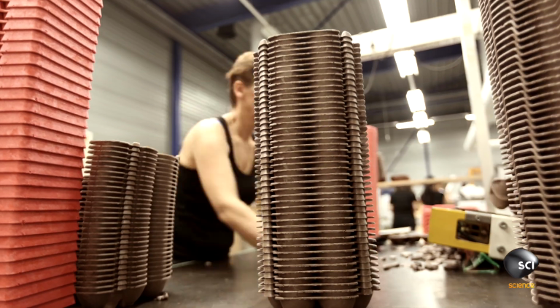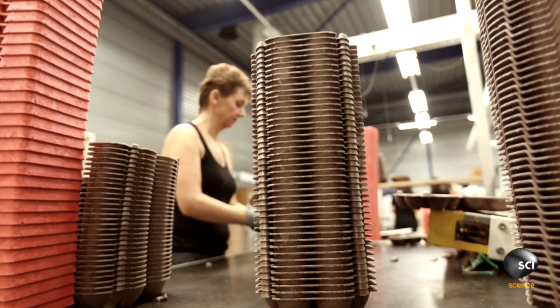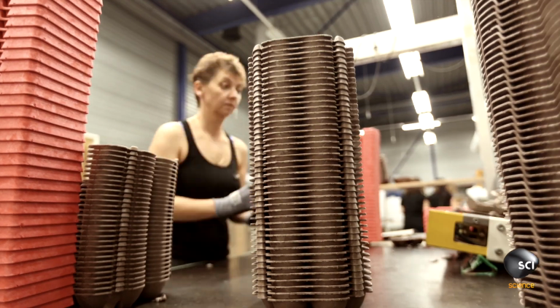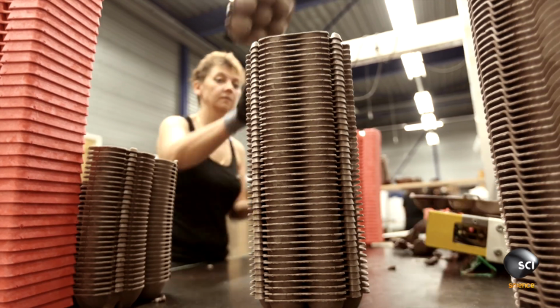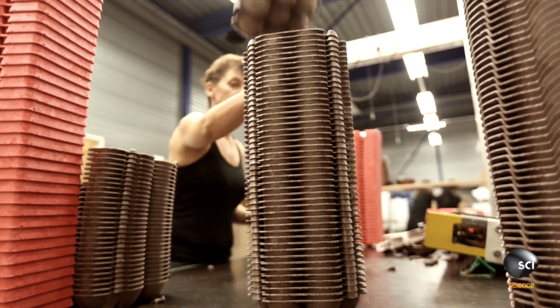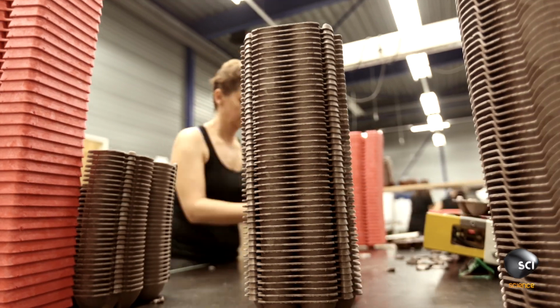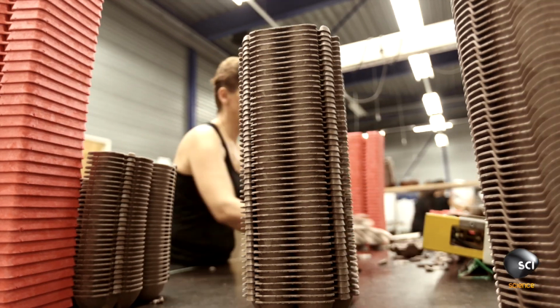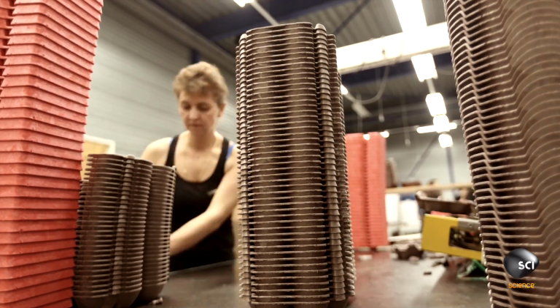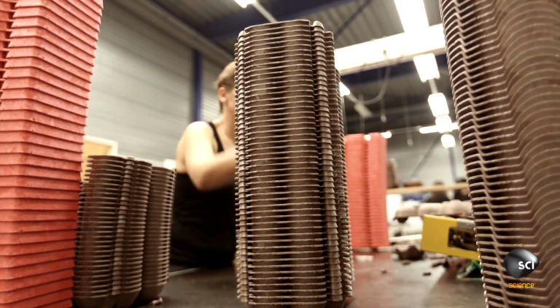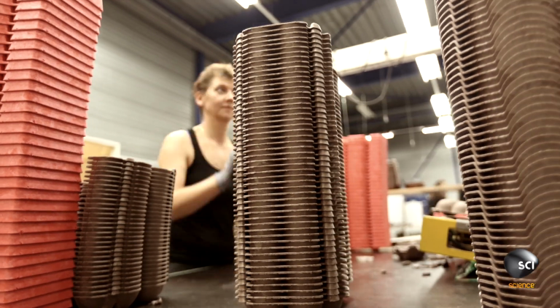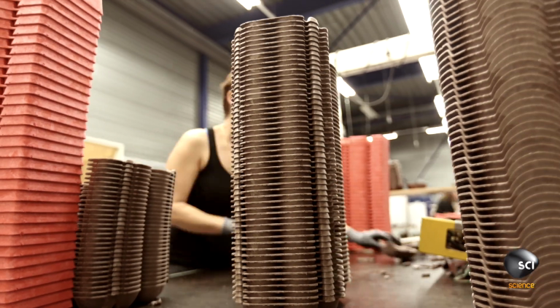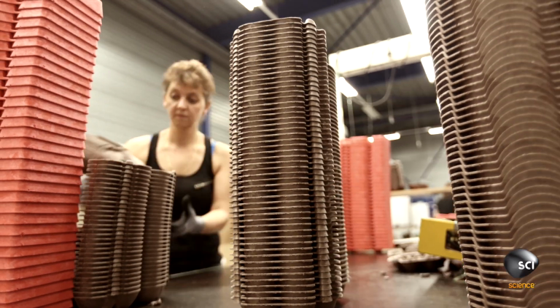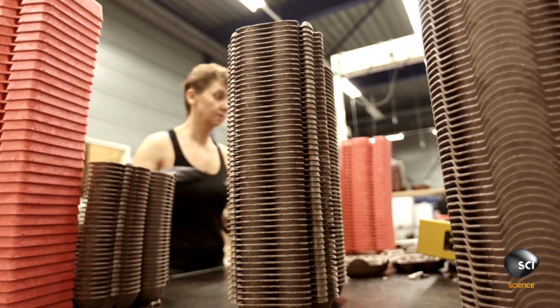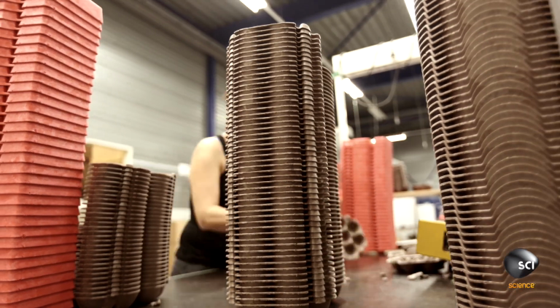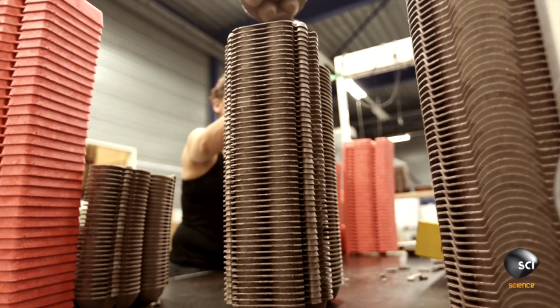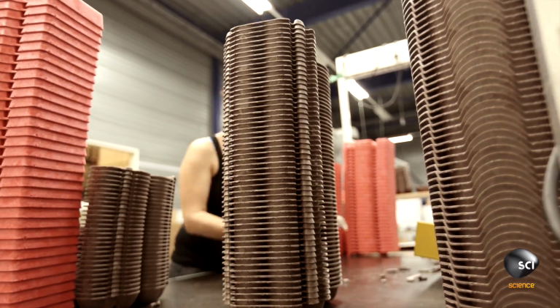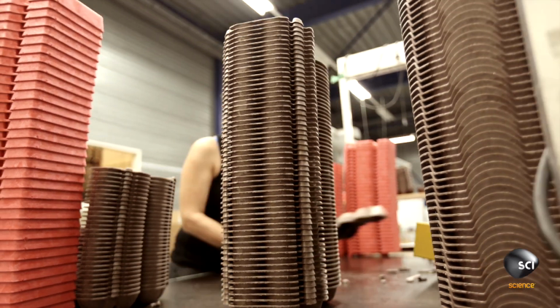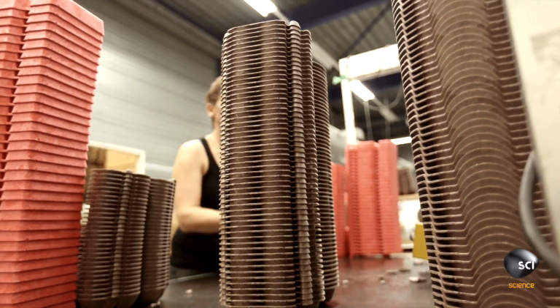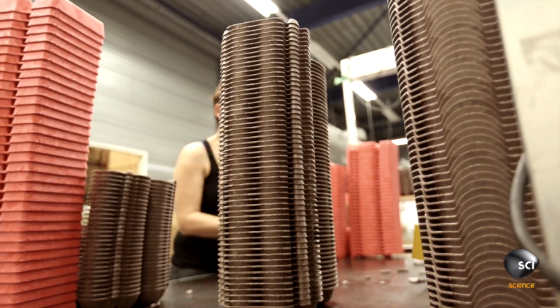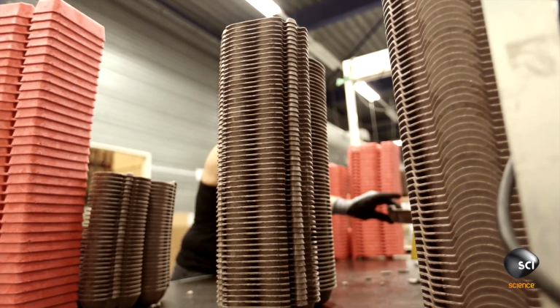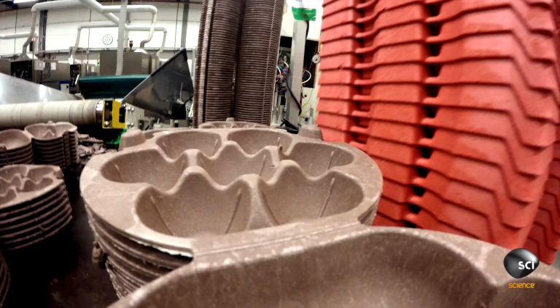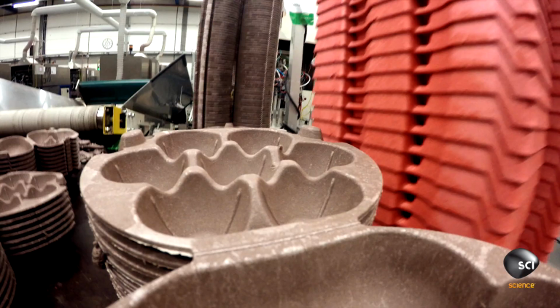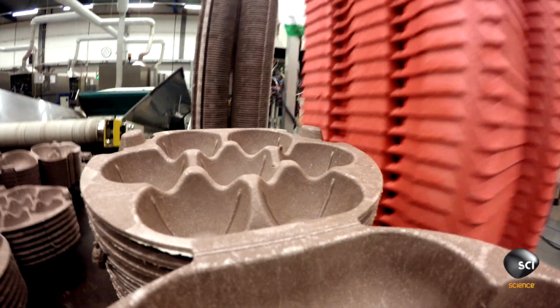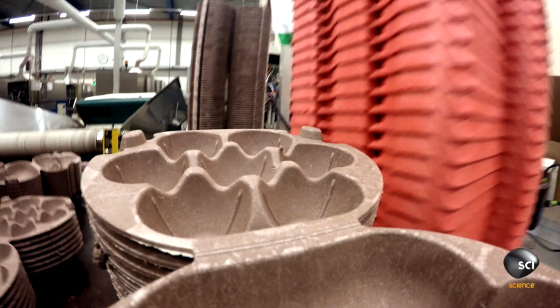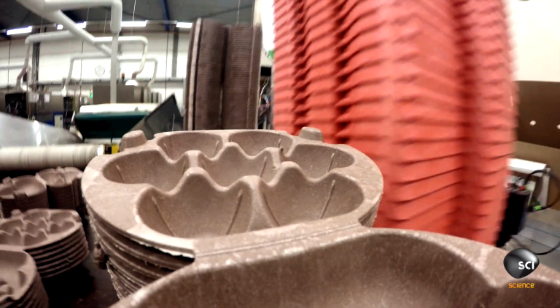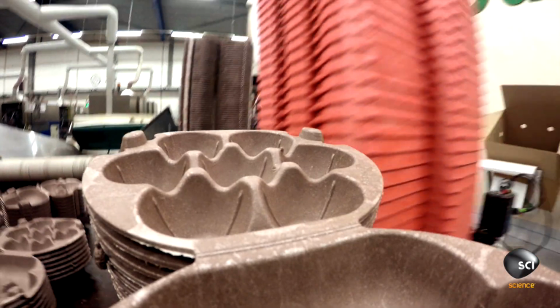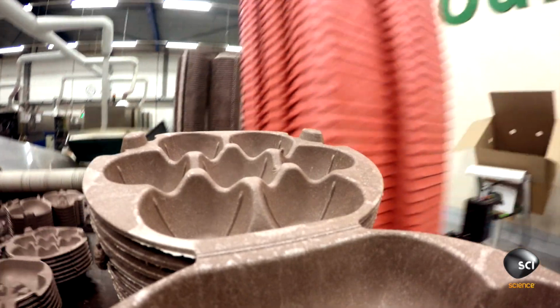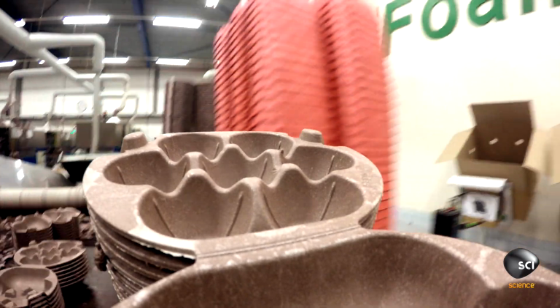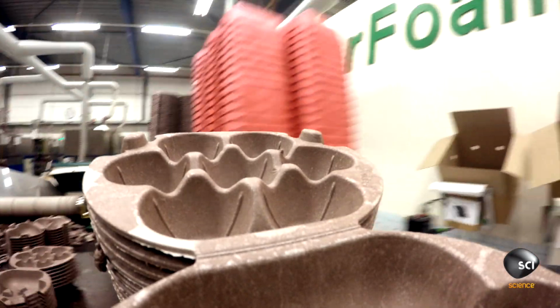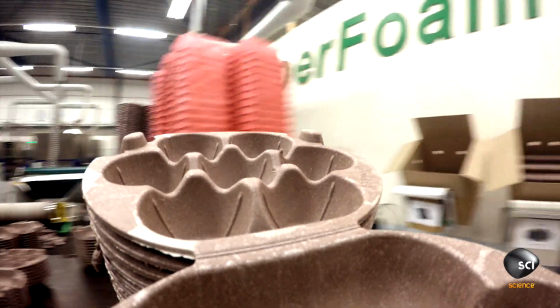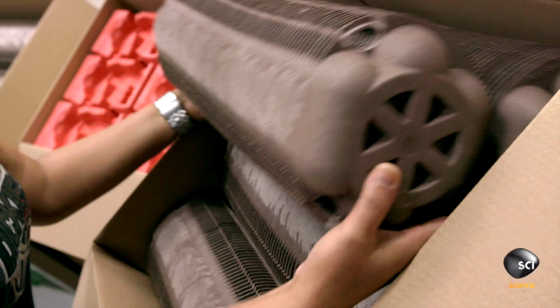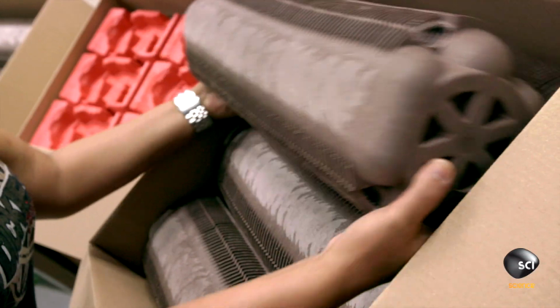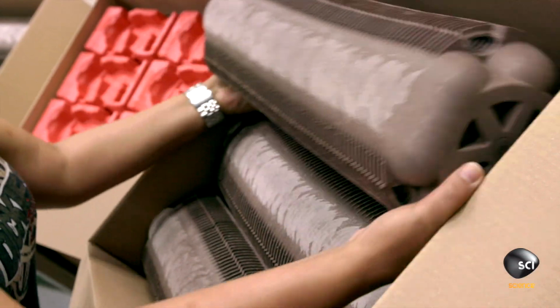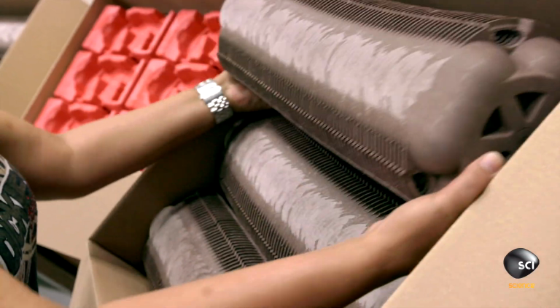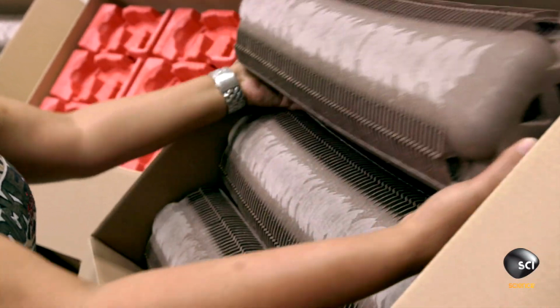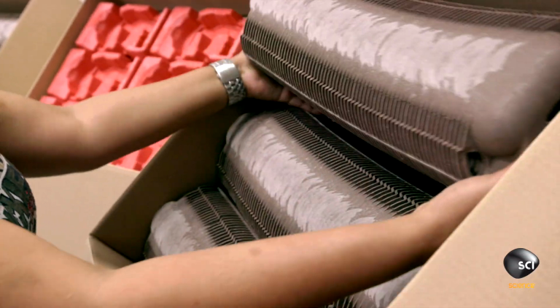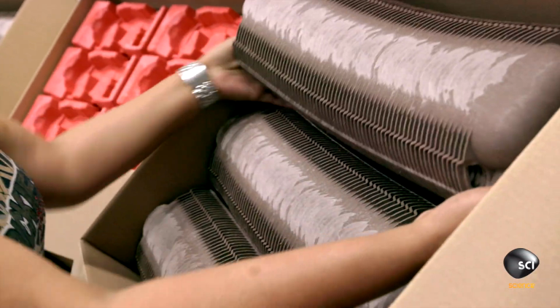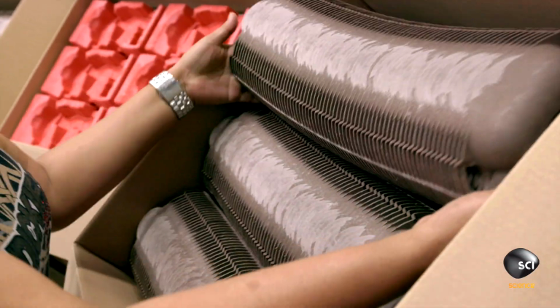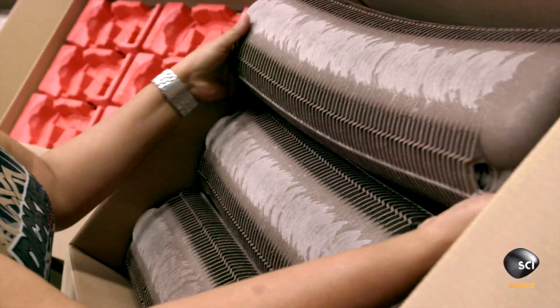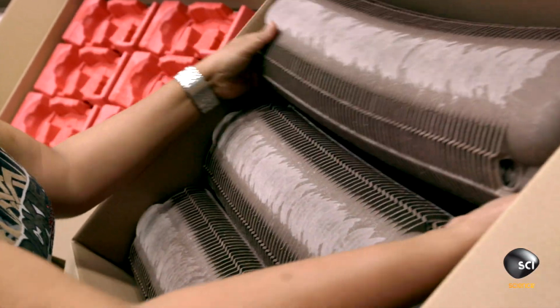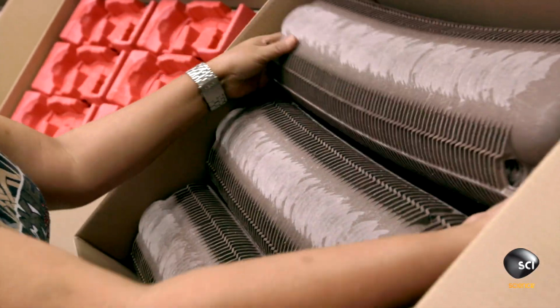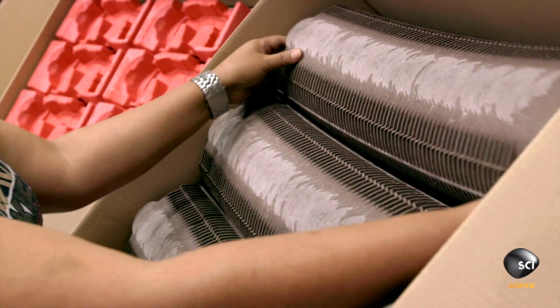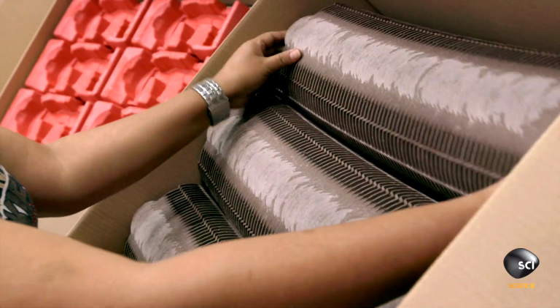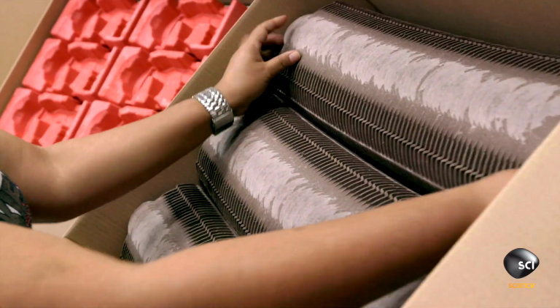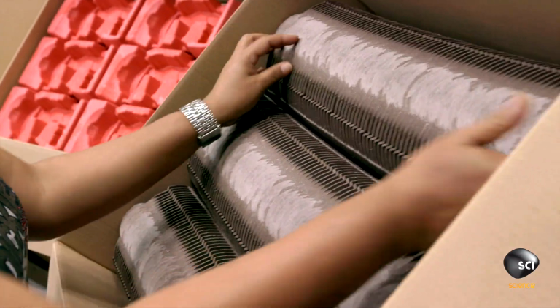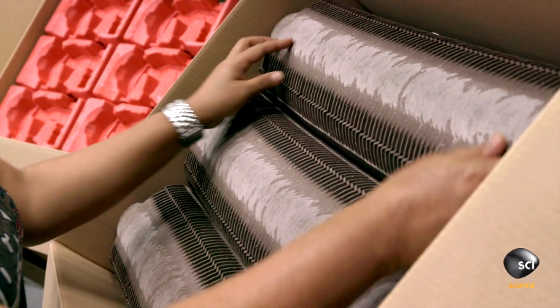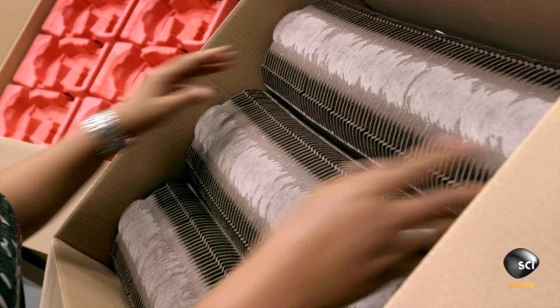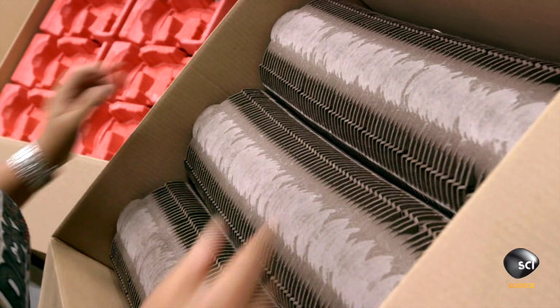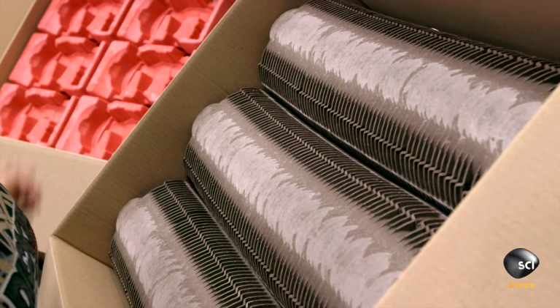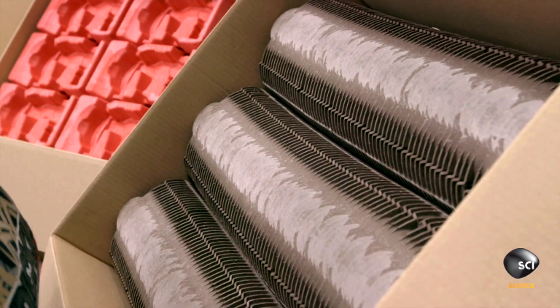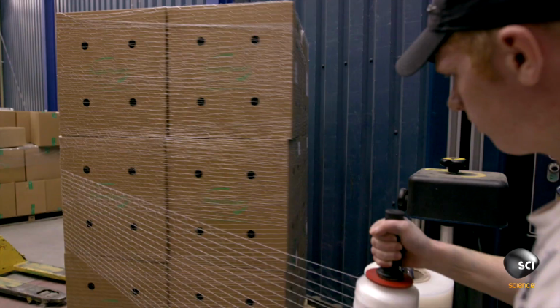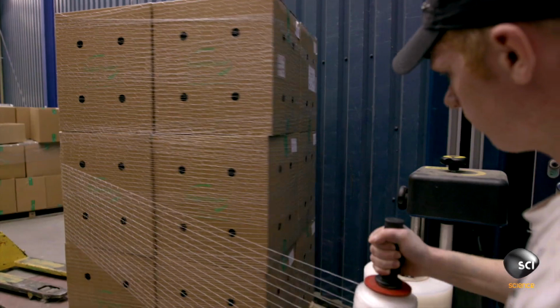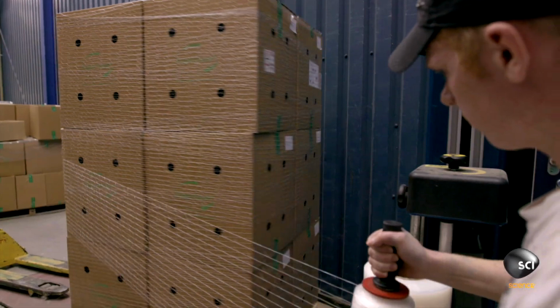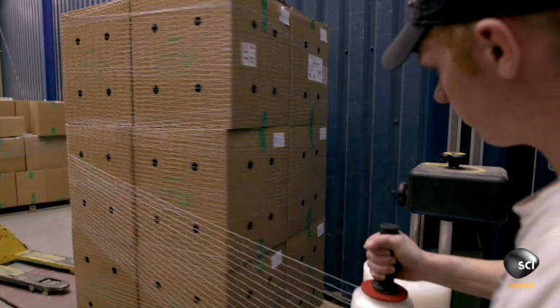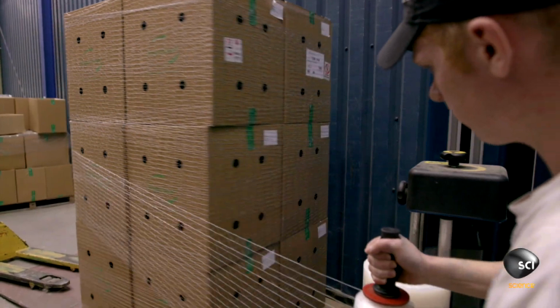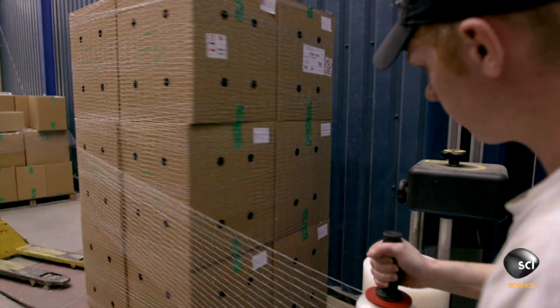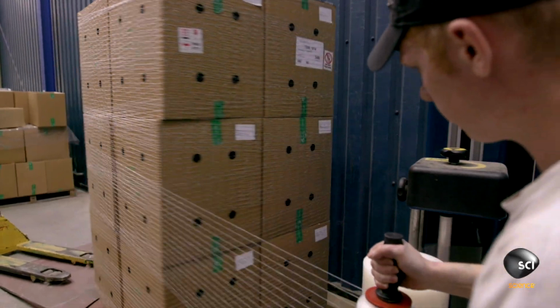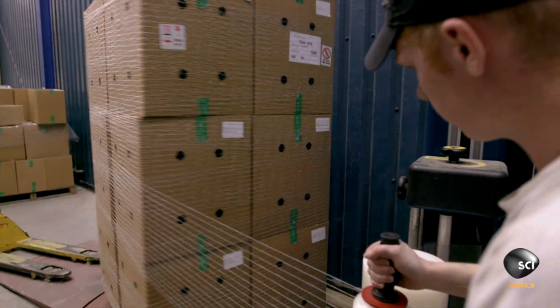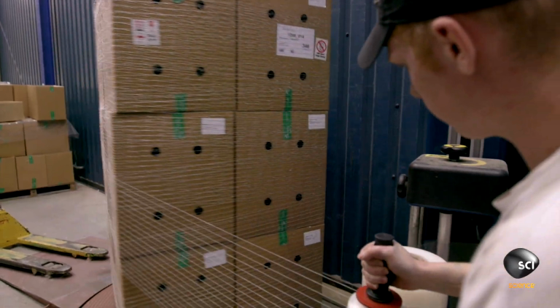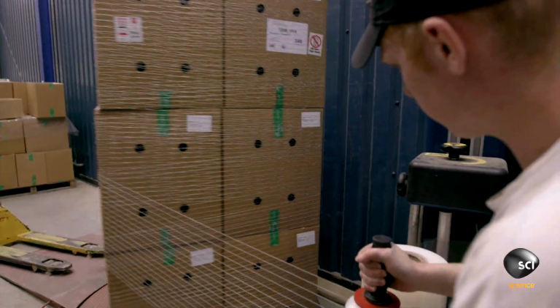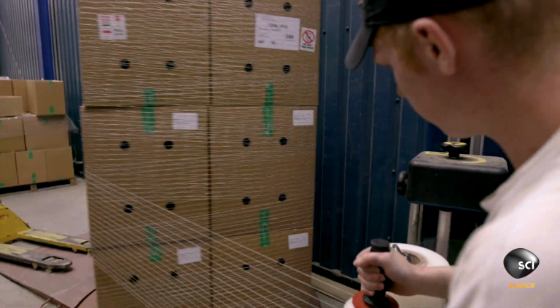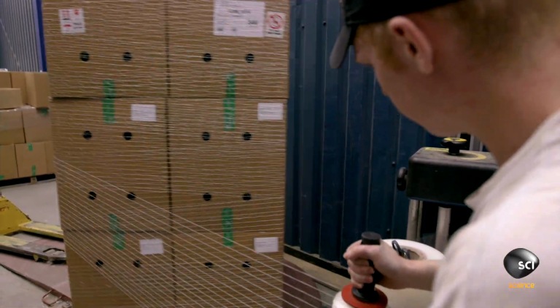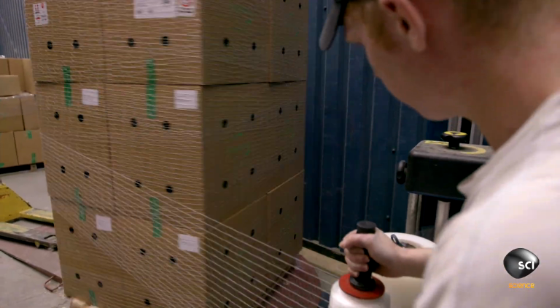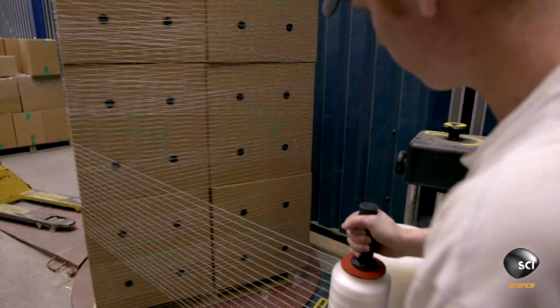Then workers stack, pack, and wrap the cartons for shipping.